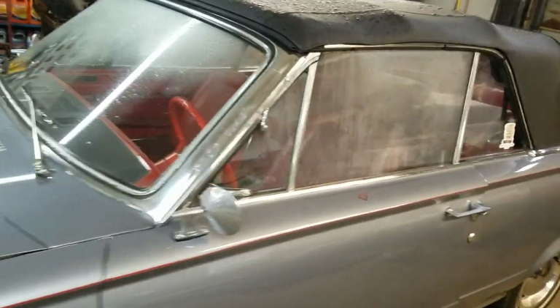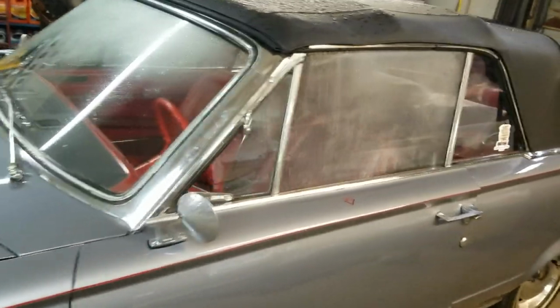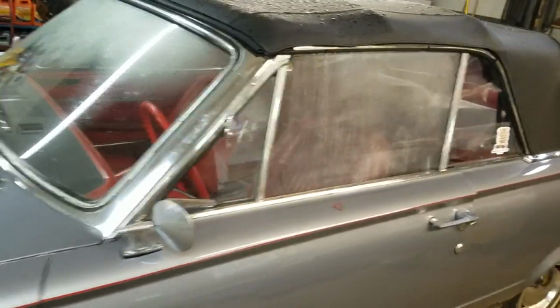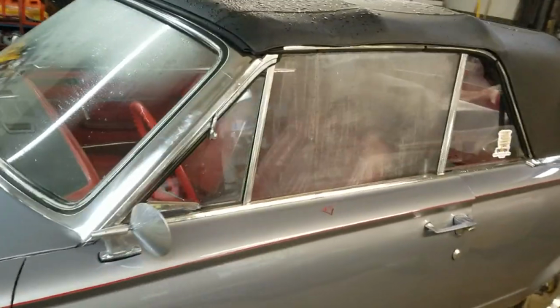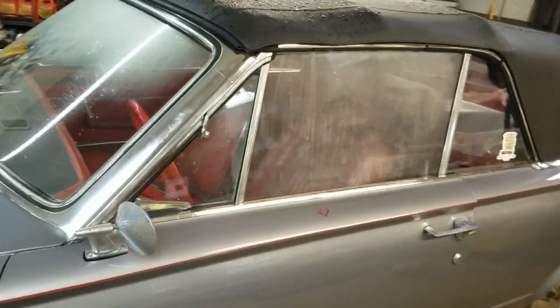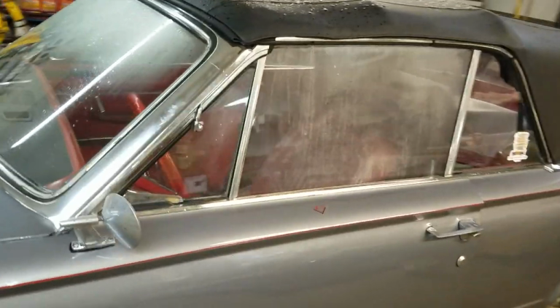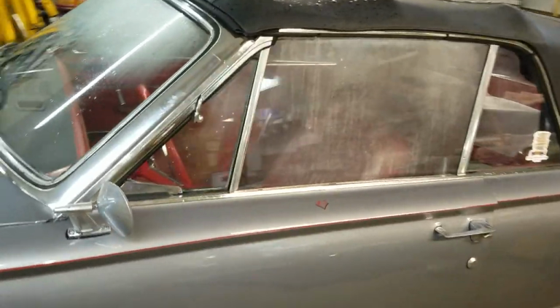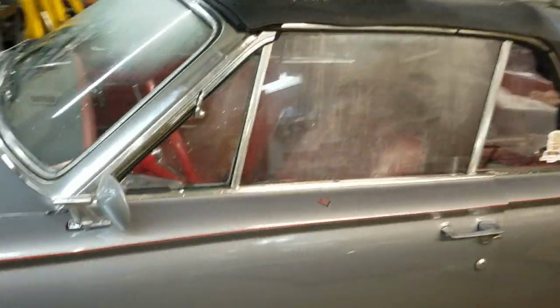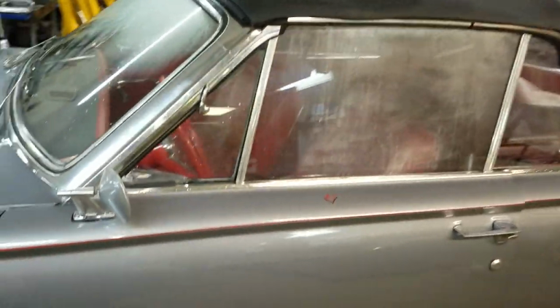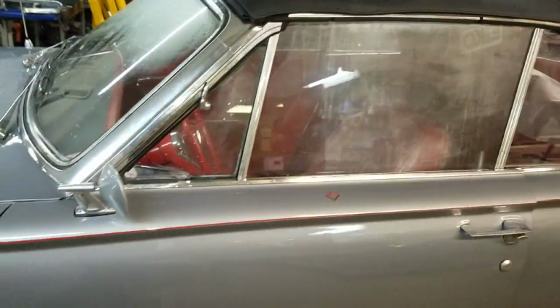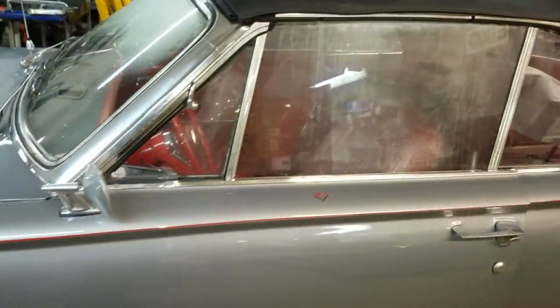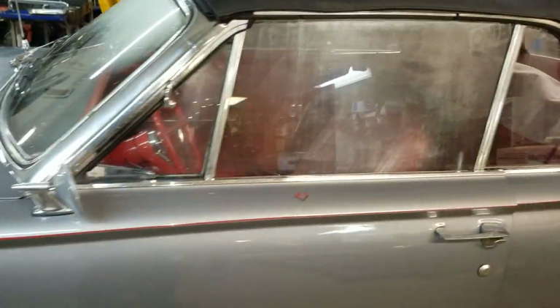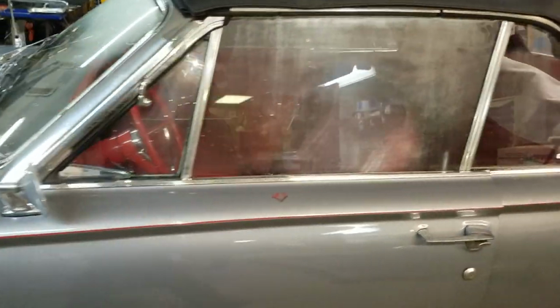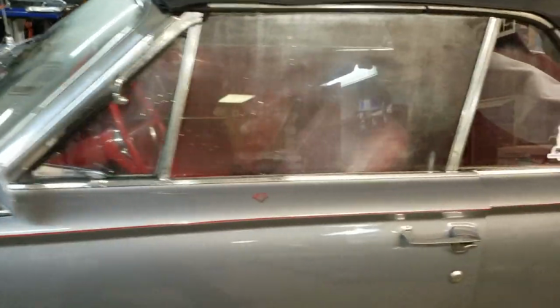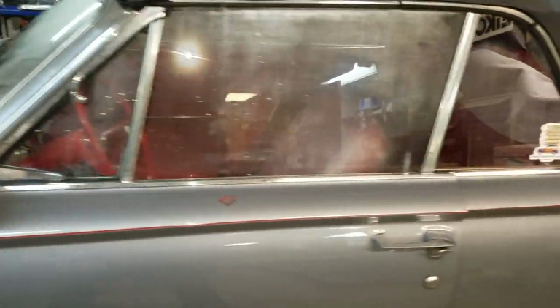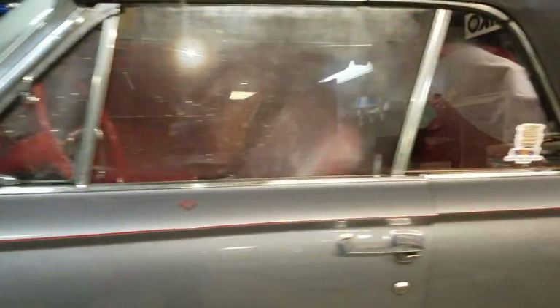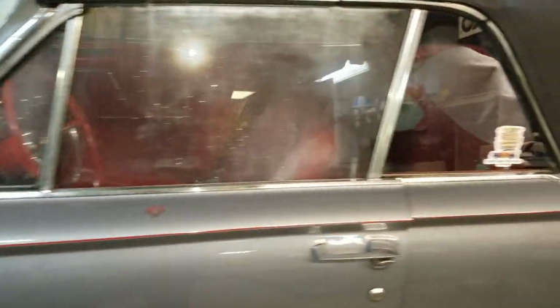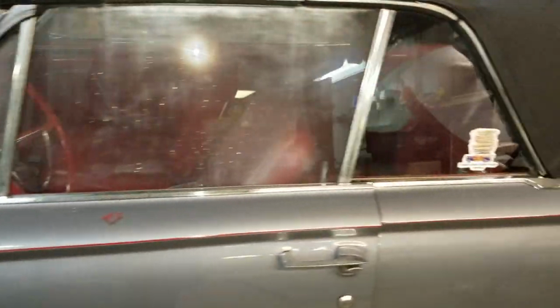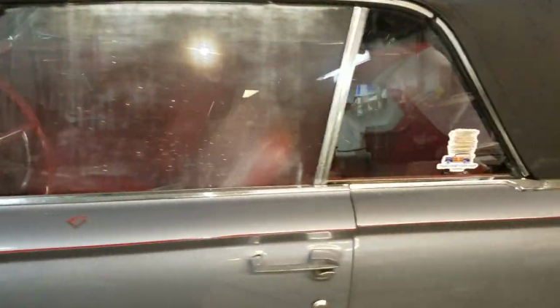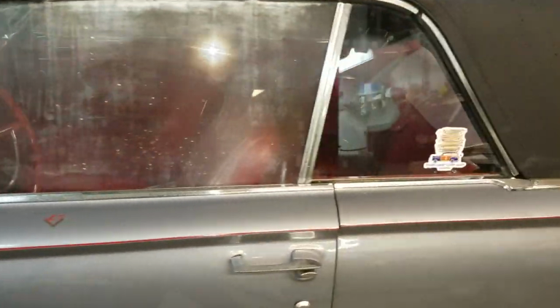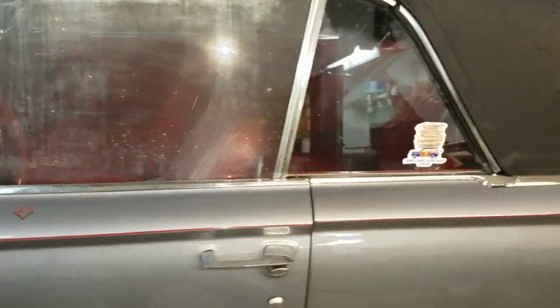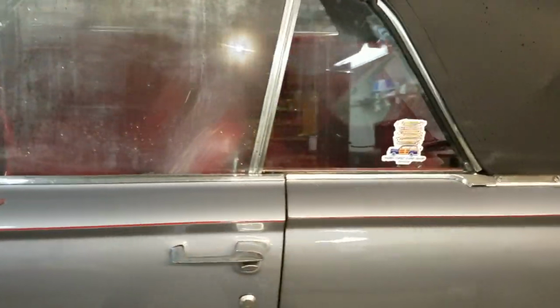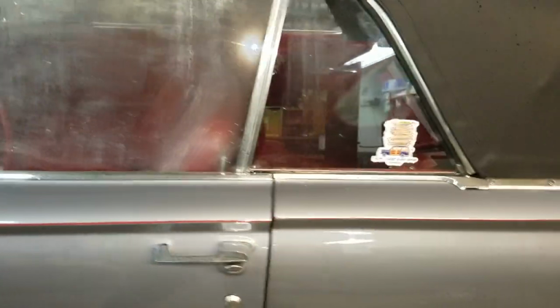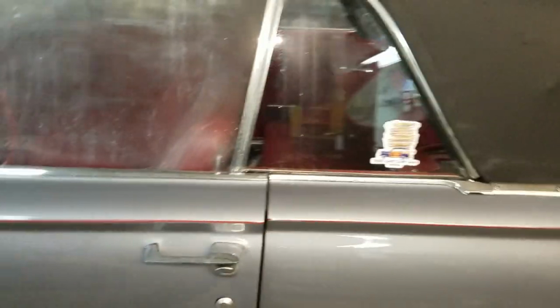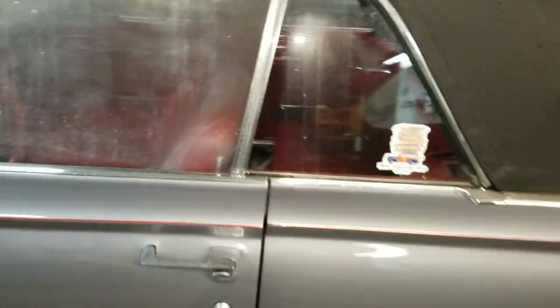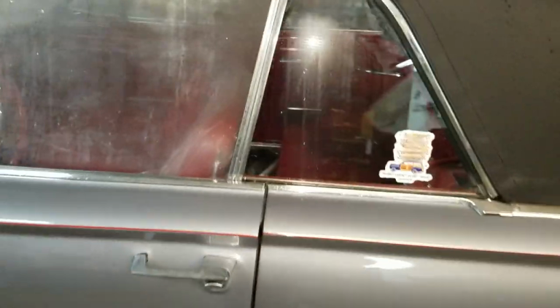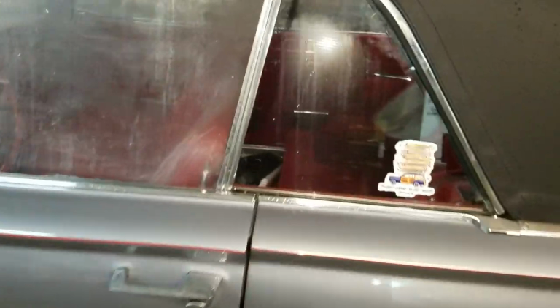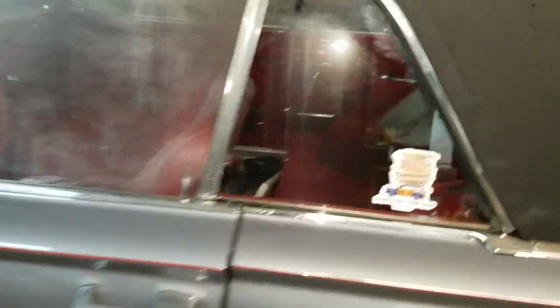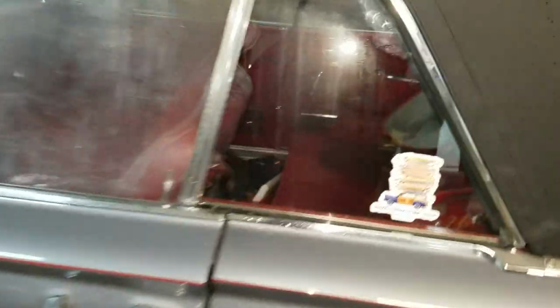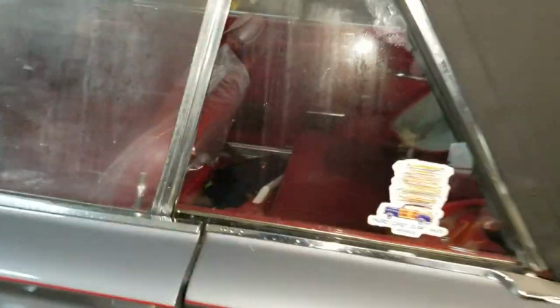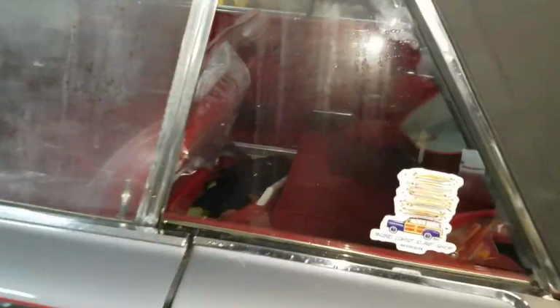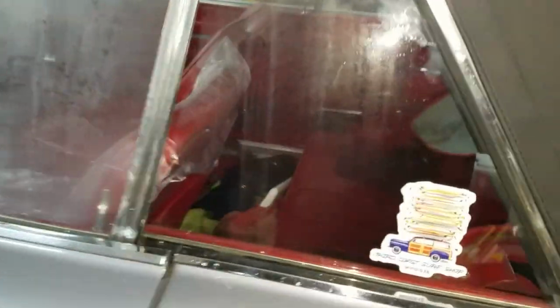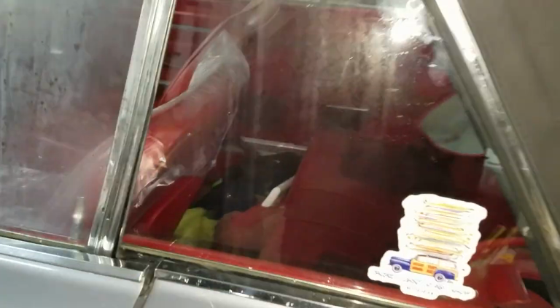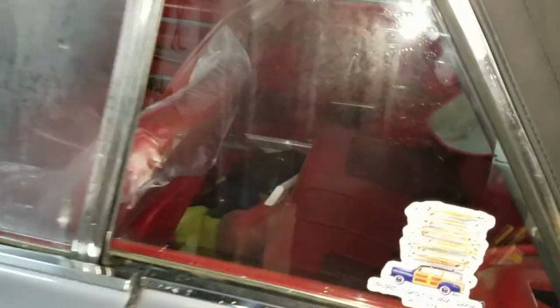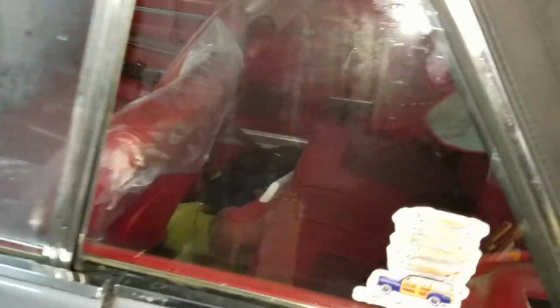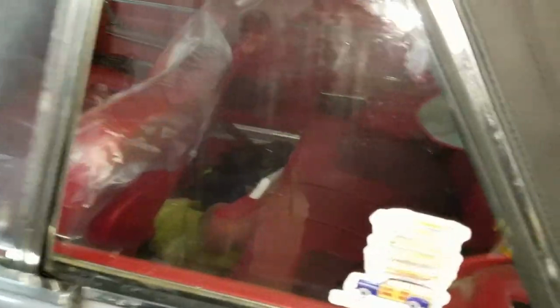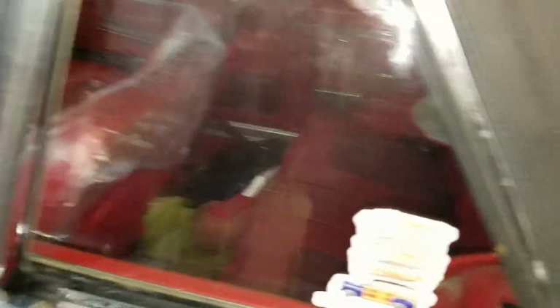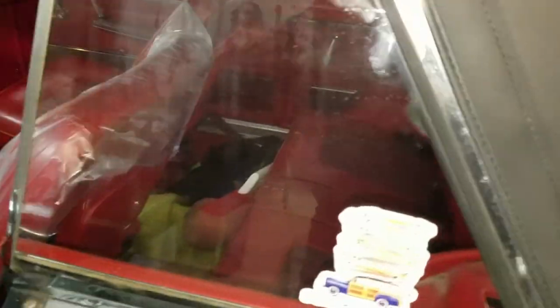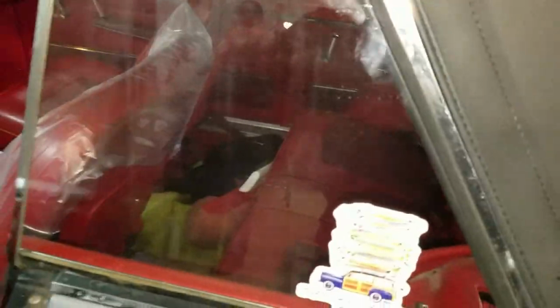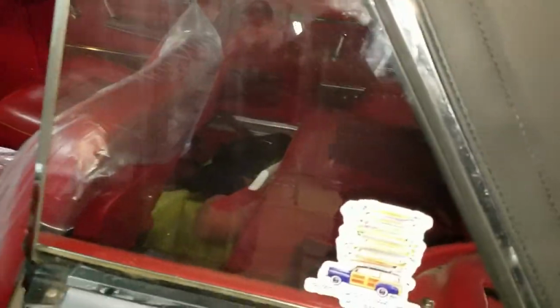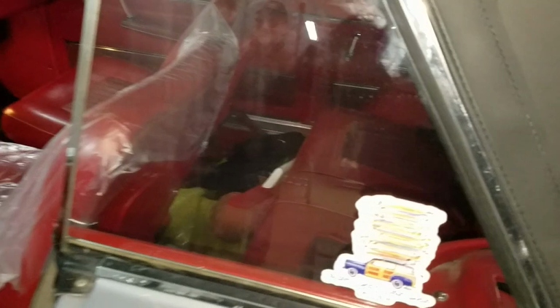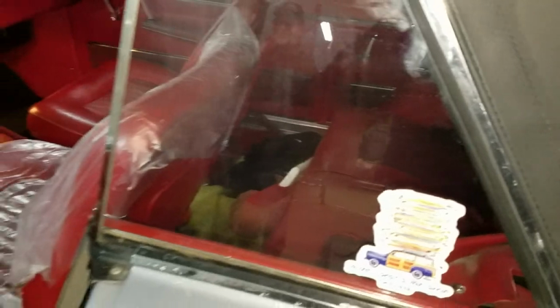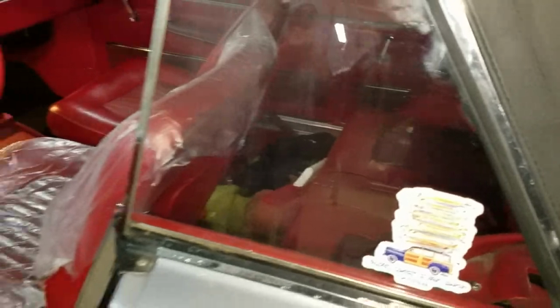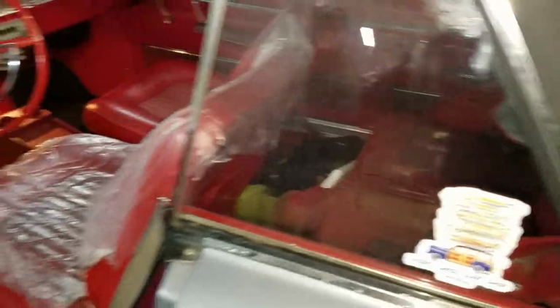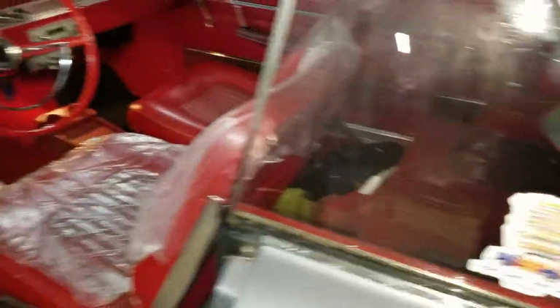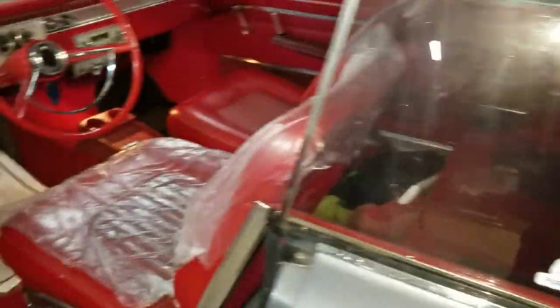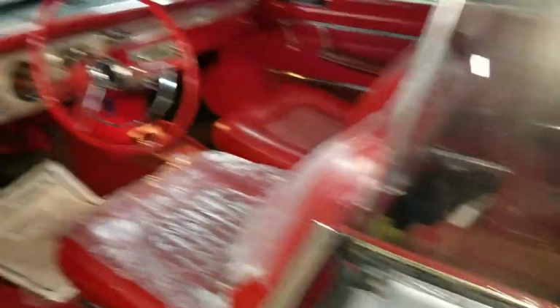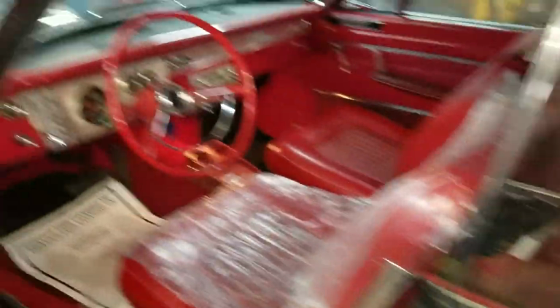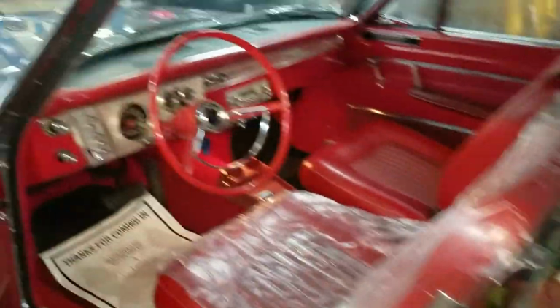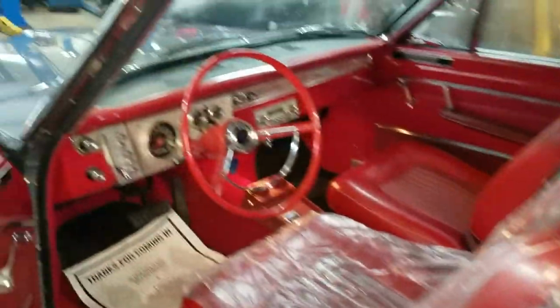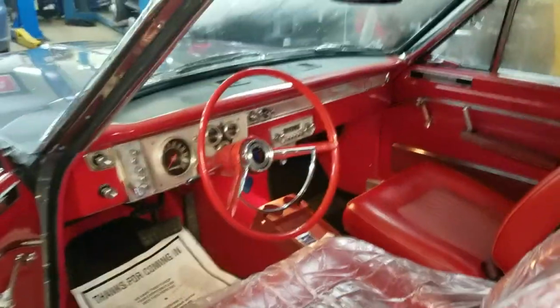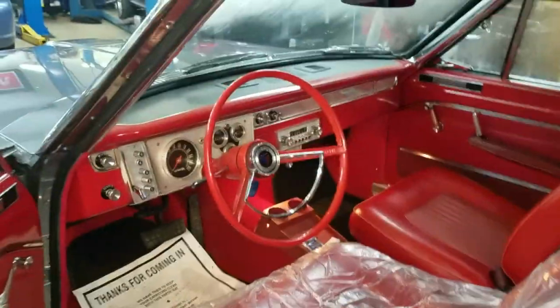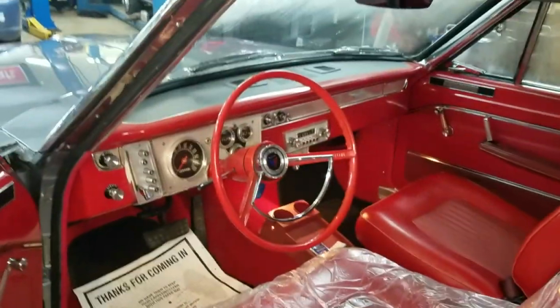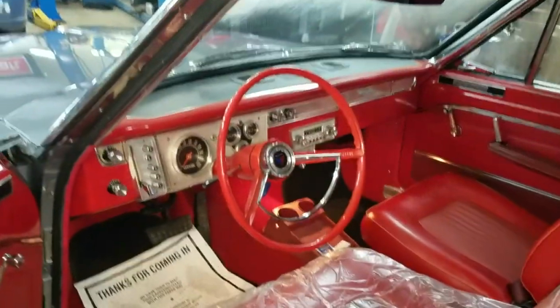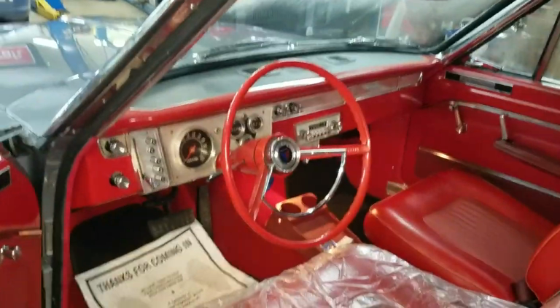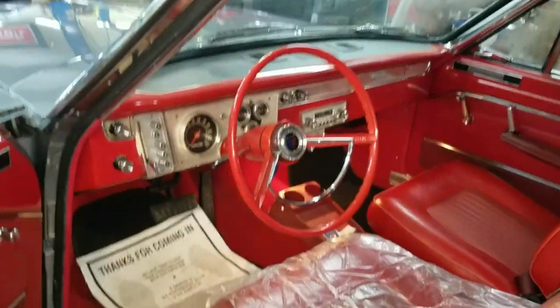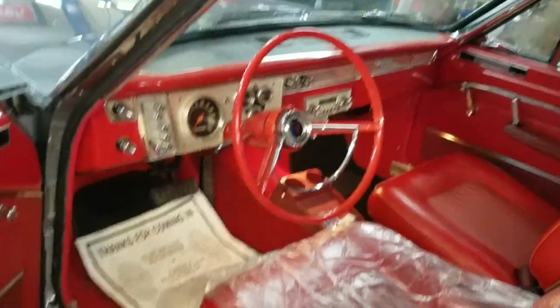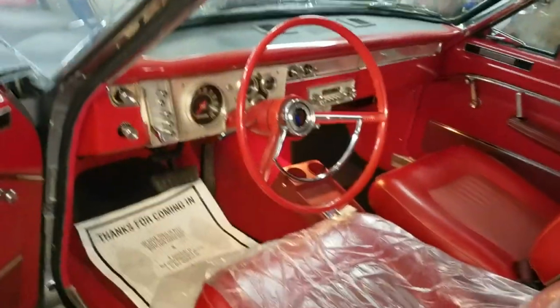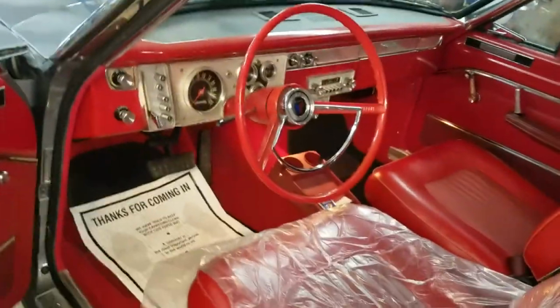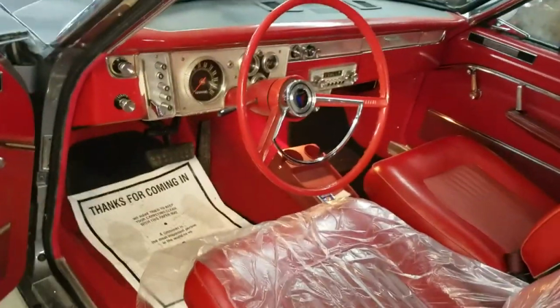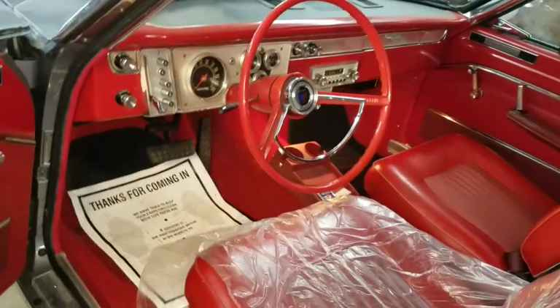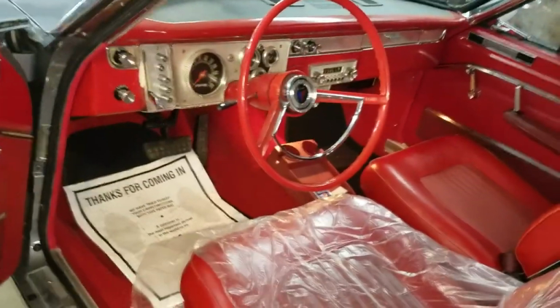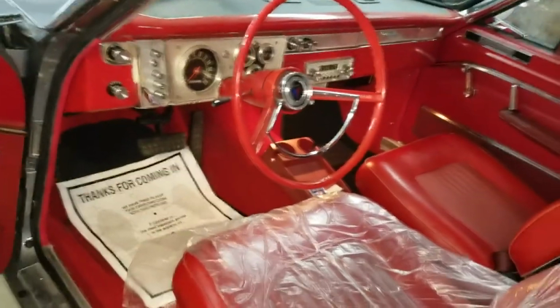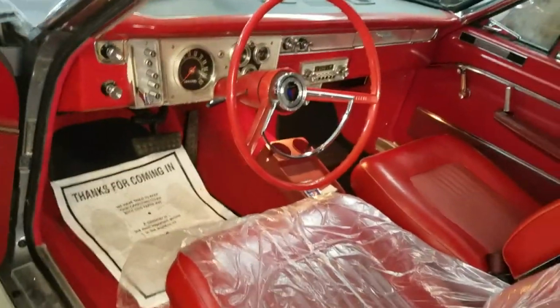Yeah, don't say anything about the windows — they're just fogging up, I don't want to hear it. But the interior, I mean, it's beautiful. The car's great.